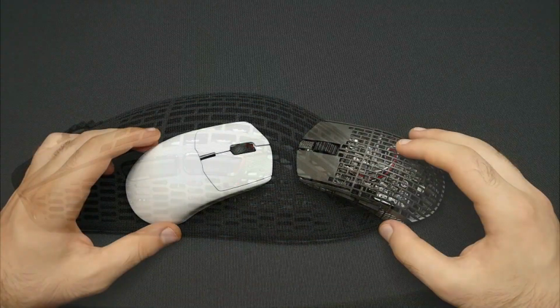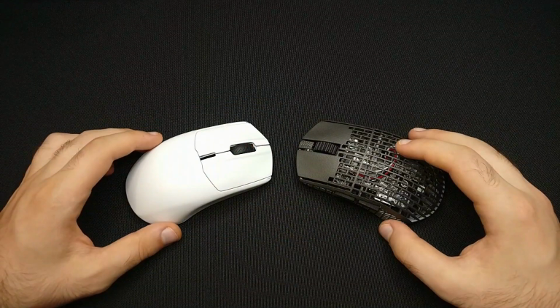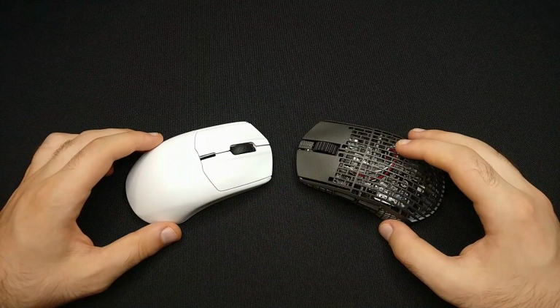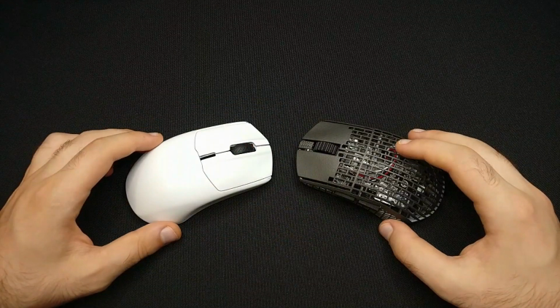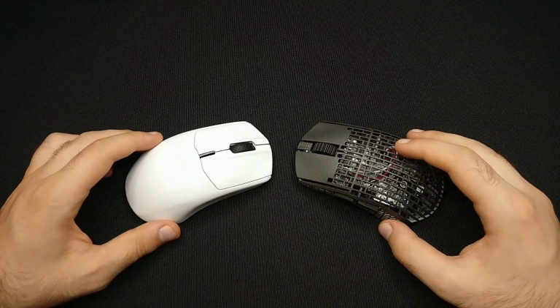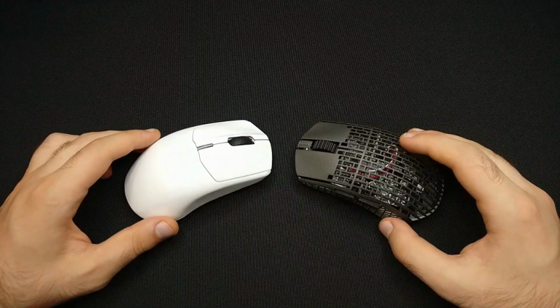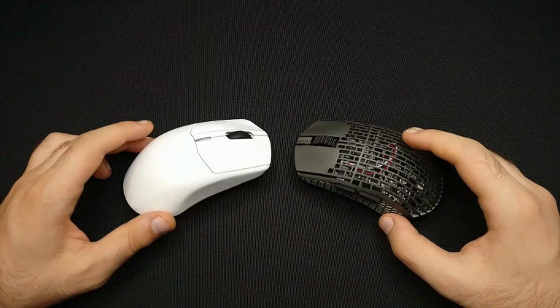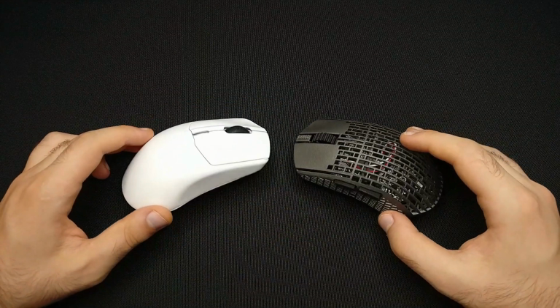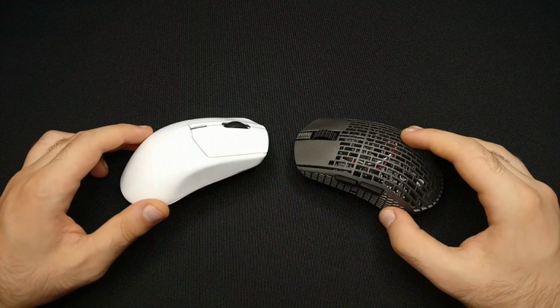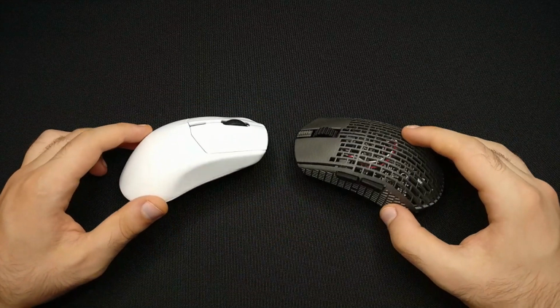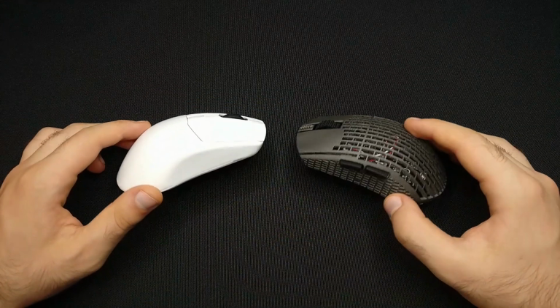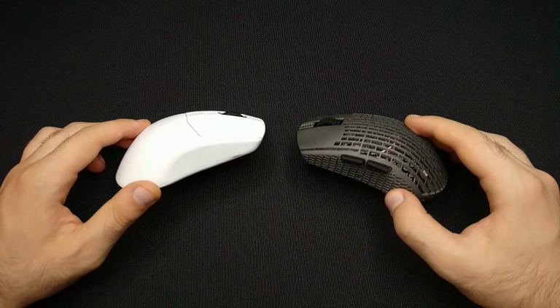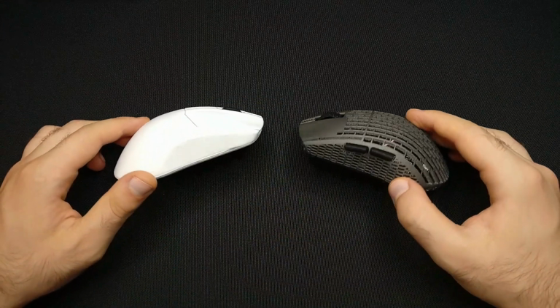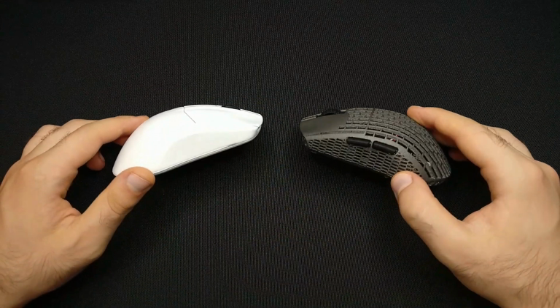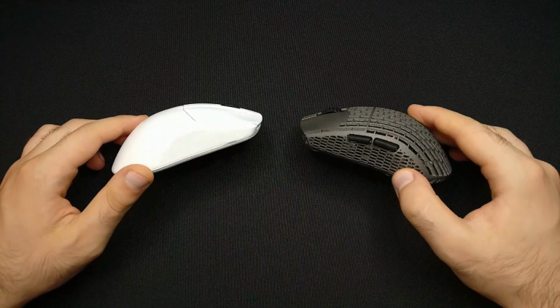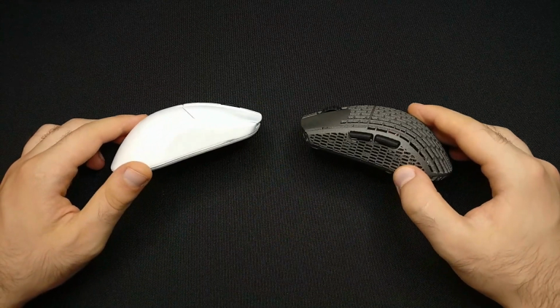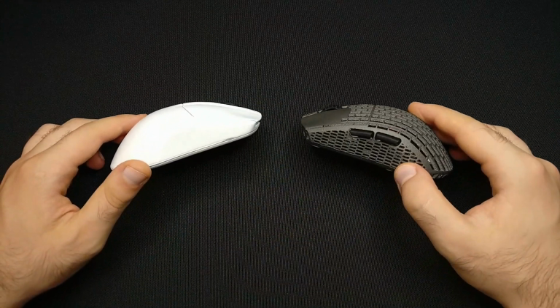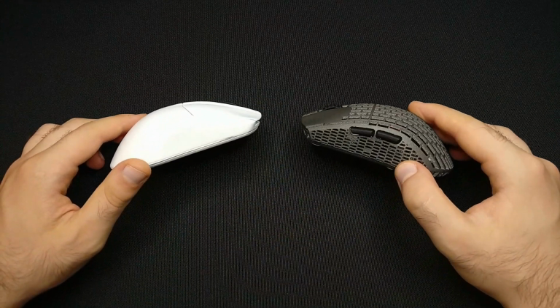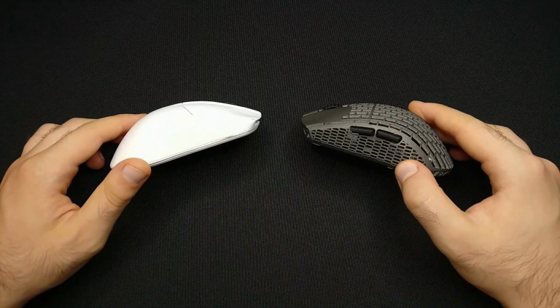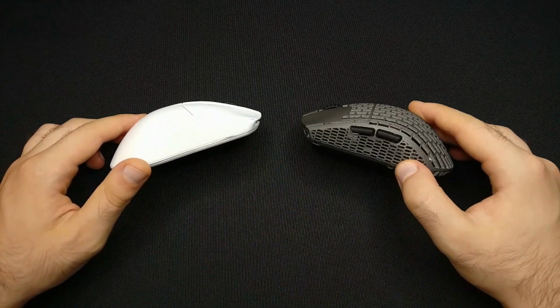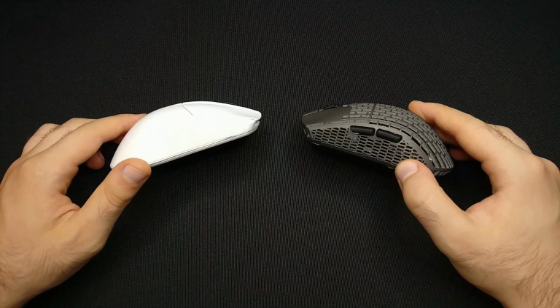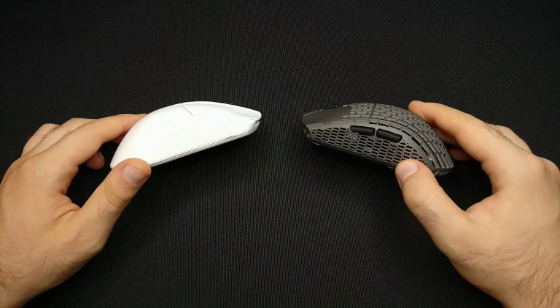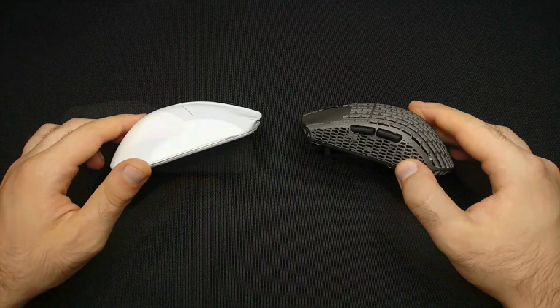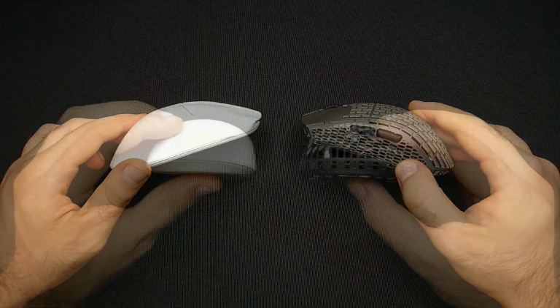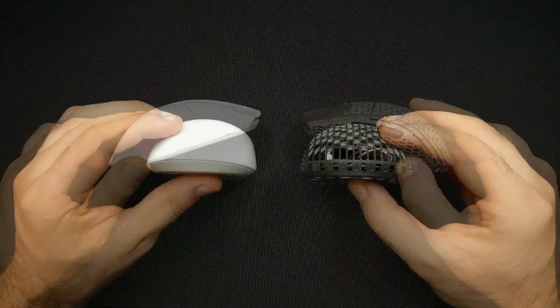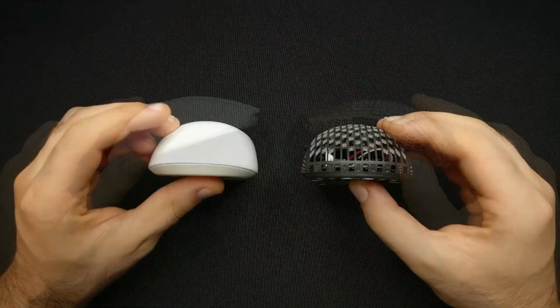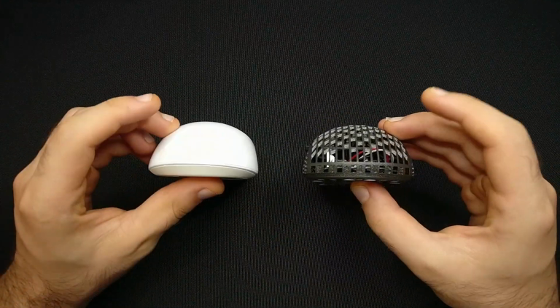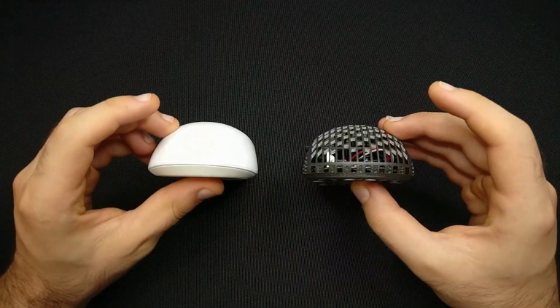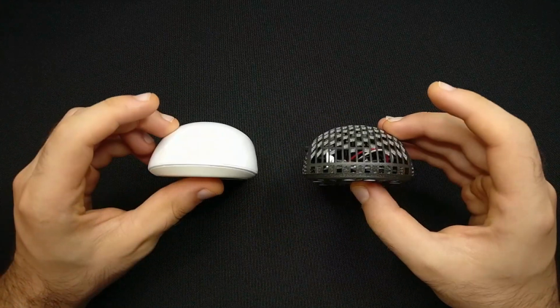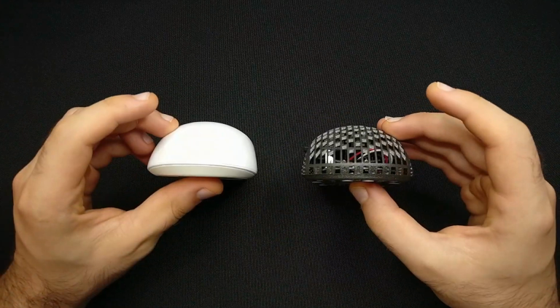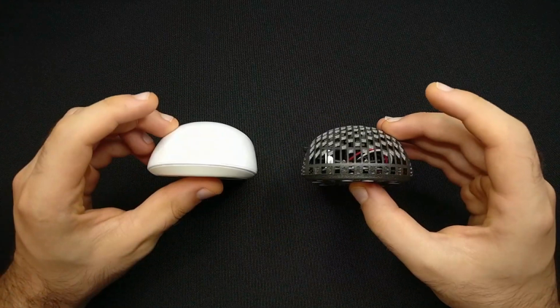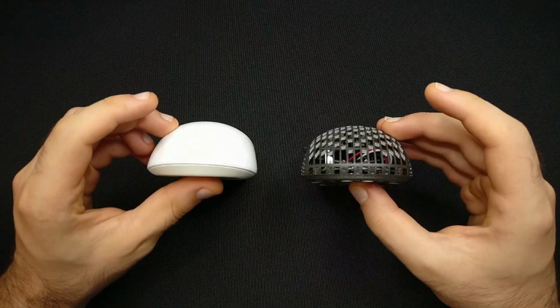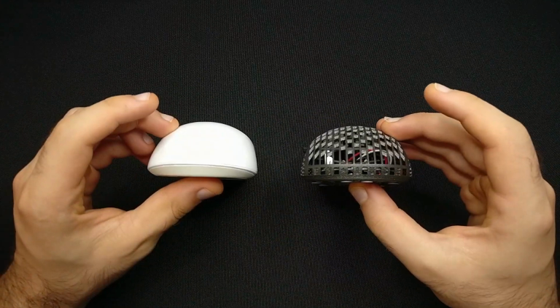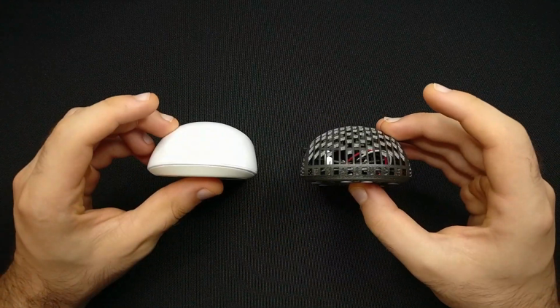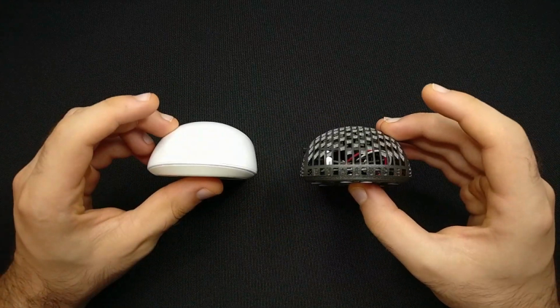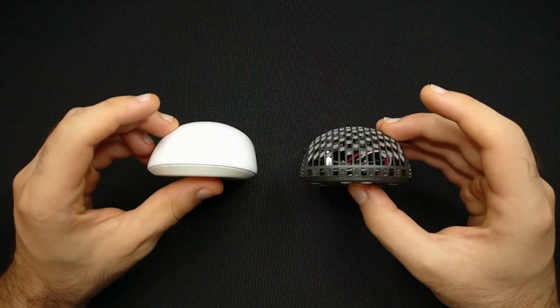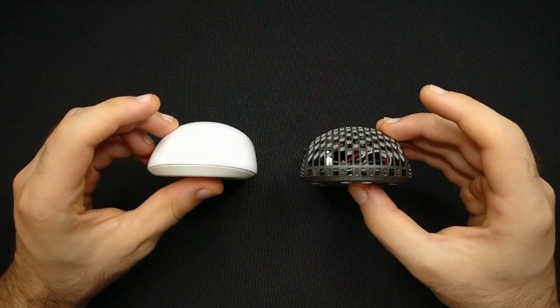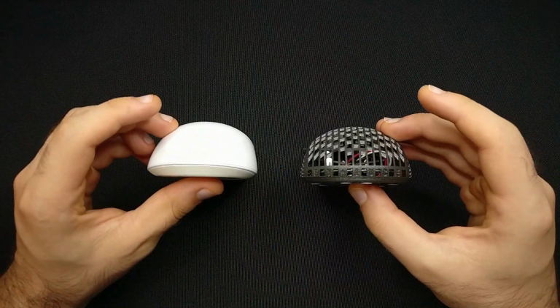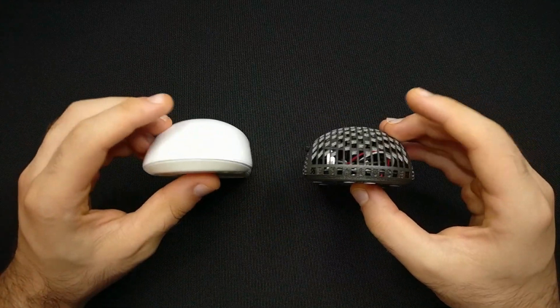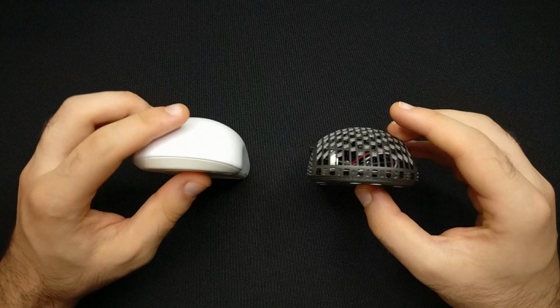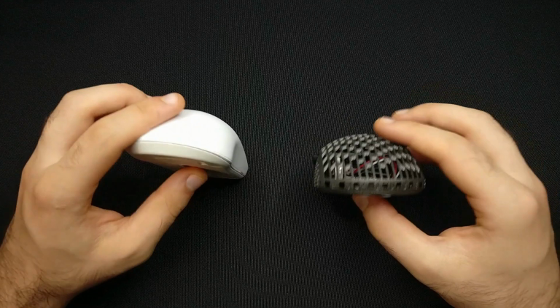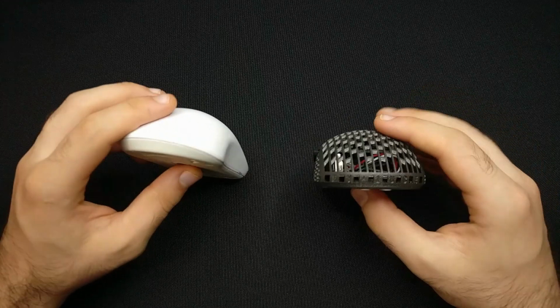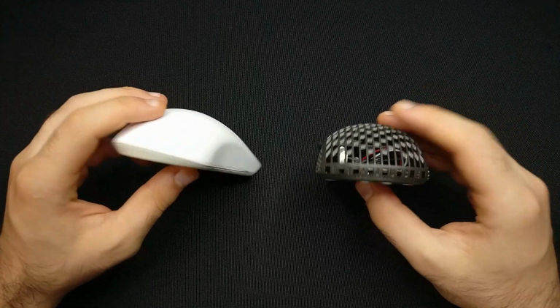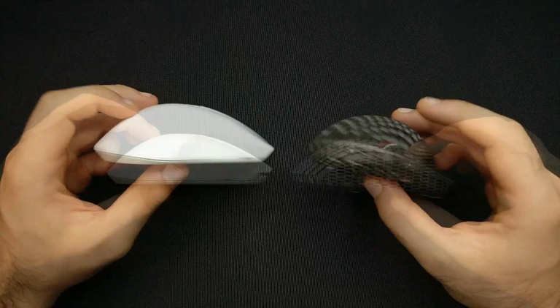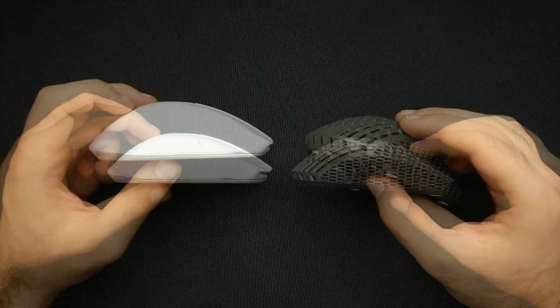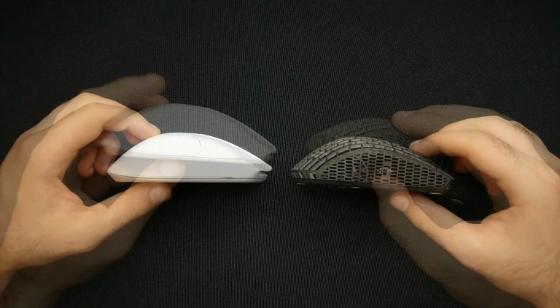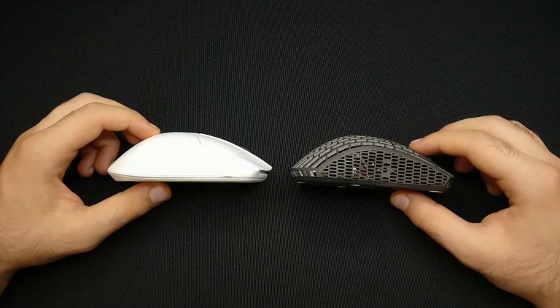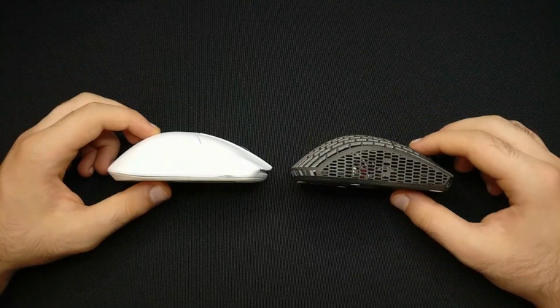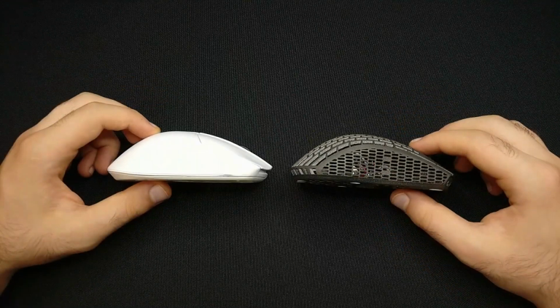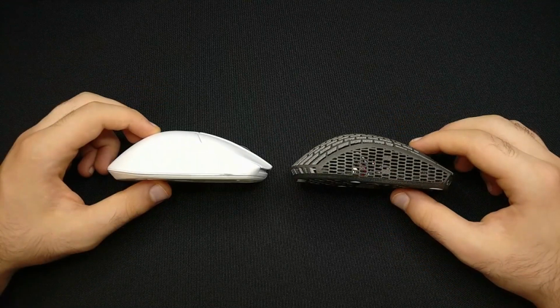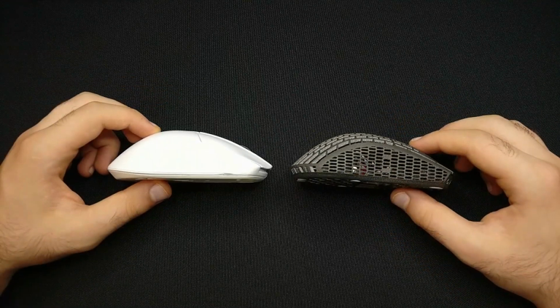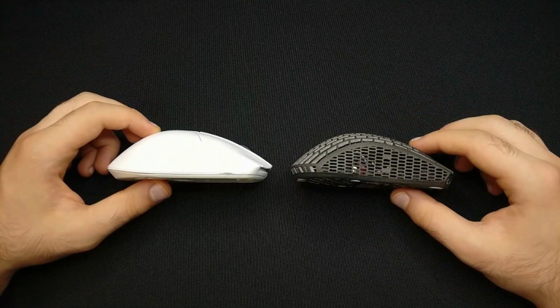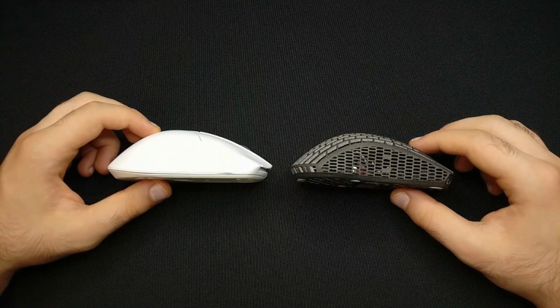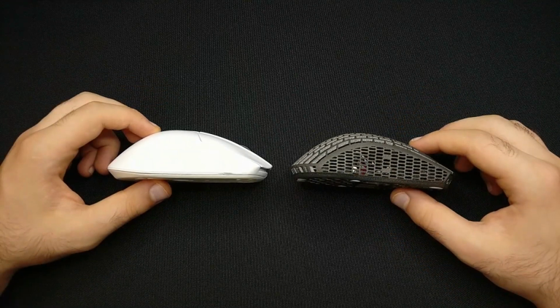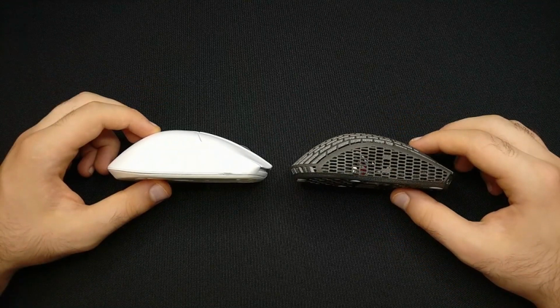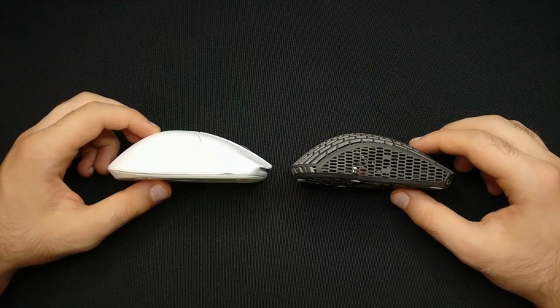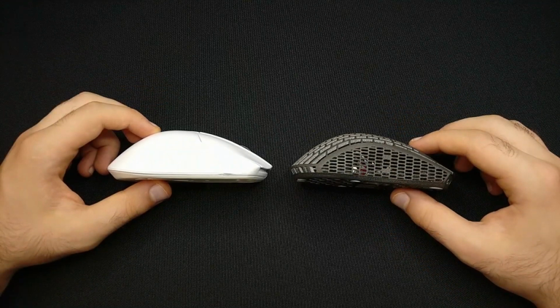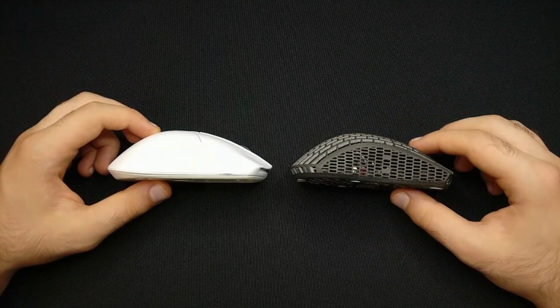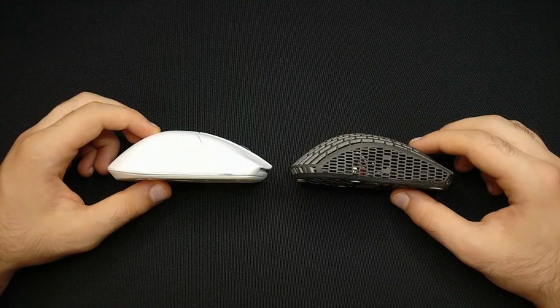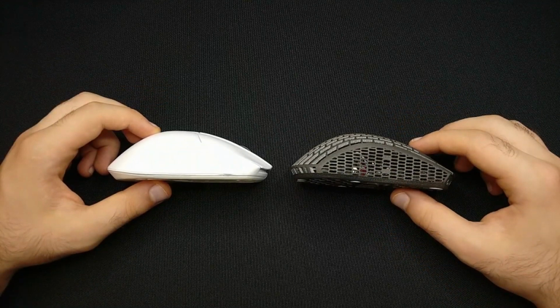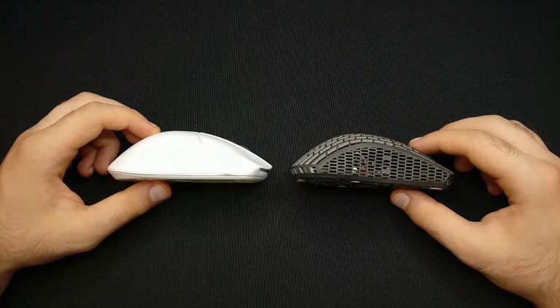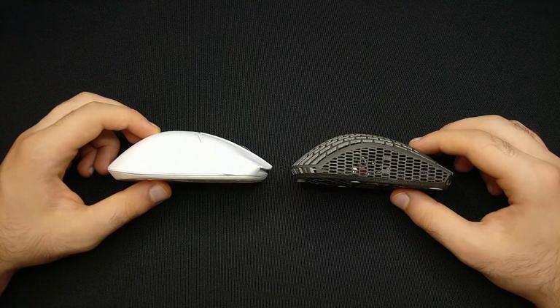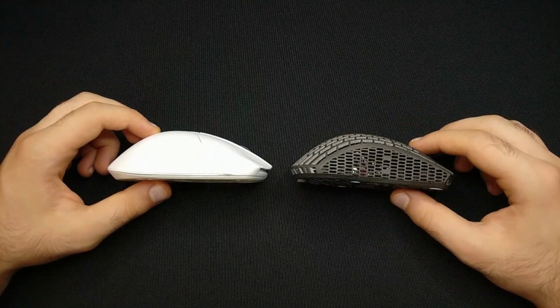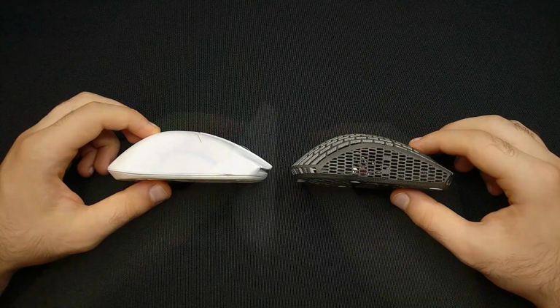The base shape of the mouse comes from the SteelSeries Rival 3. We then tuned the mouse to improve it on various aspects.